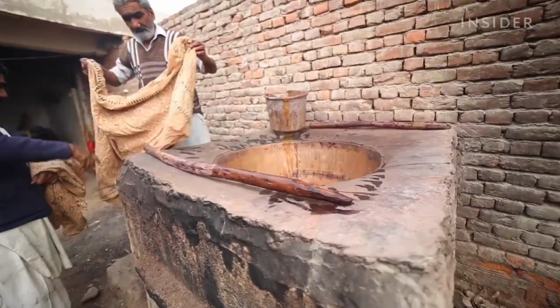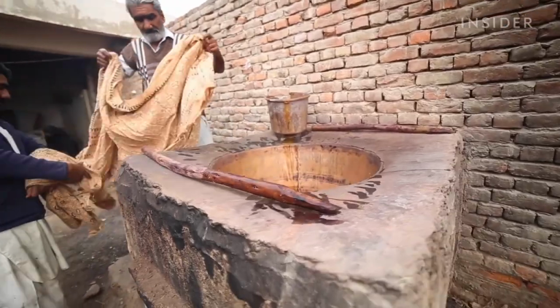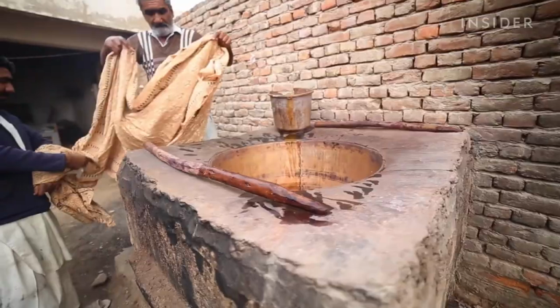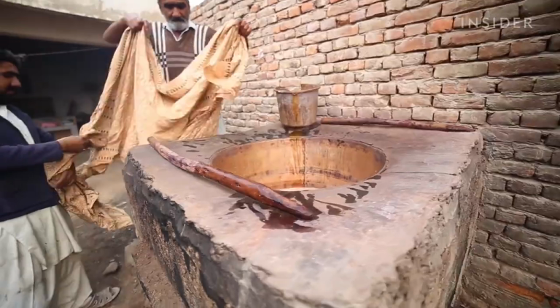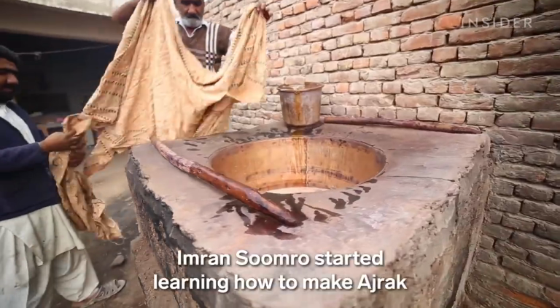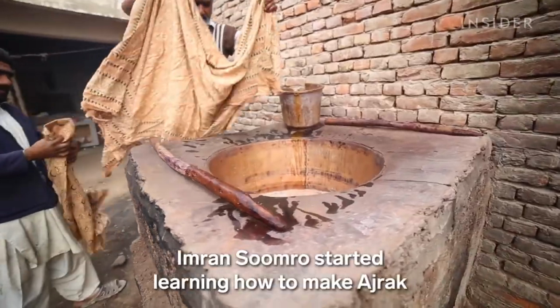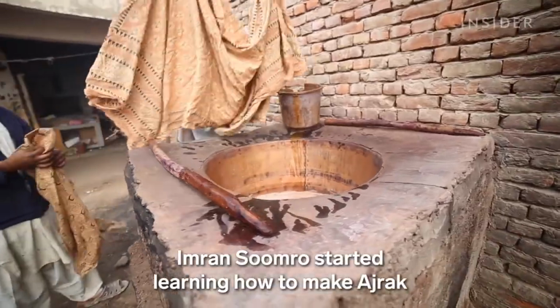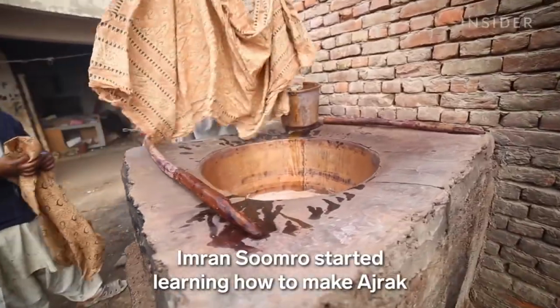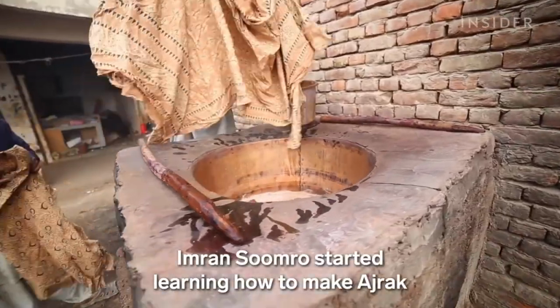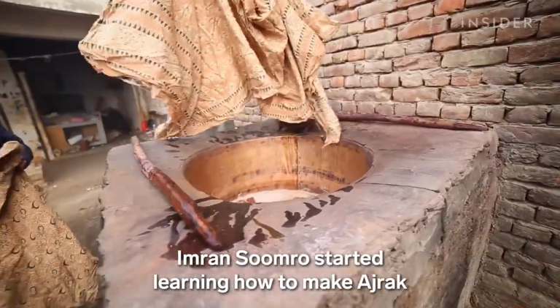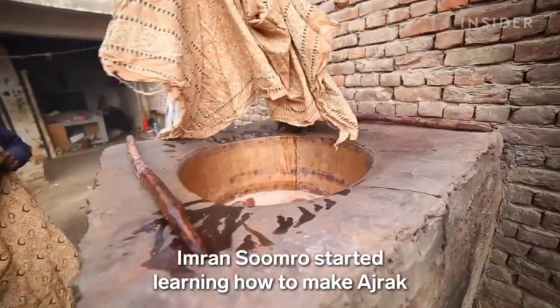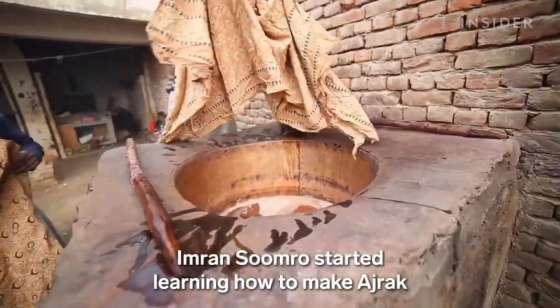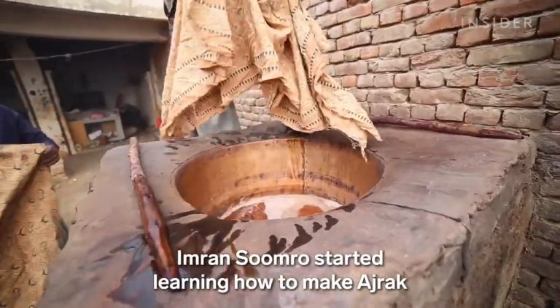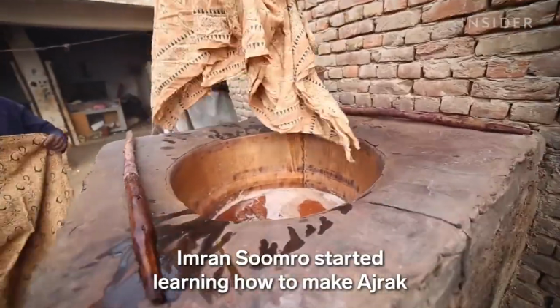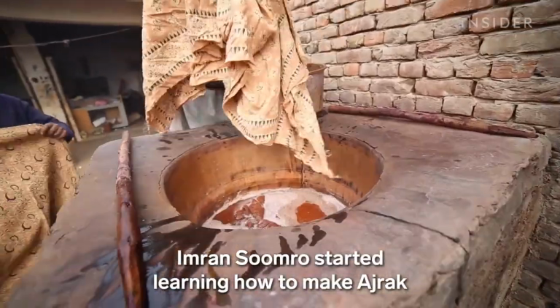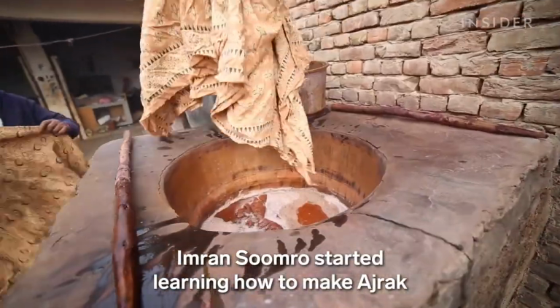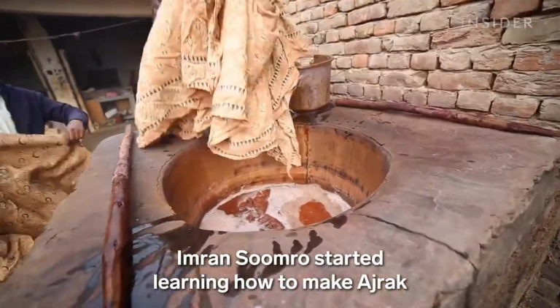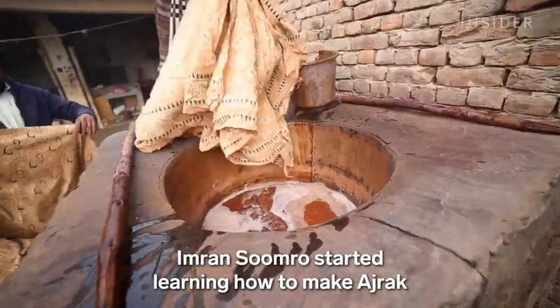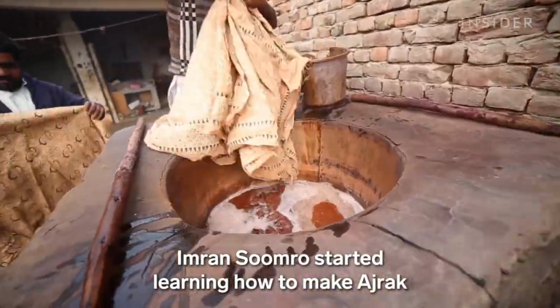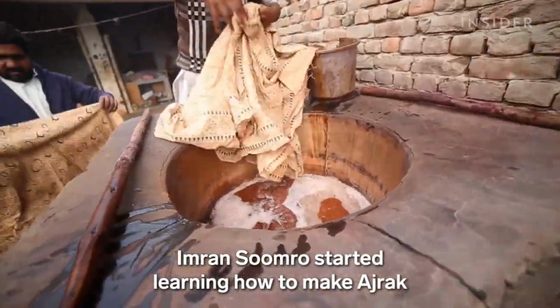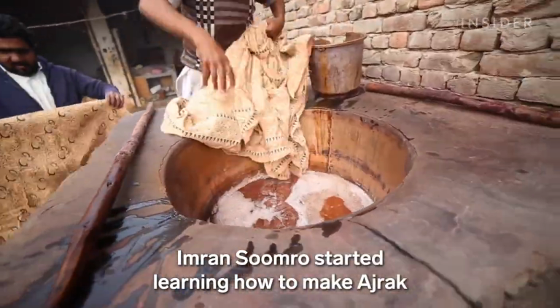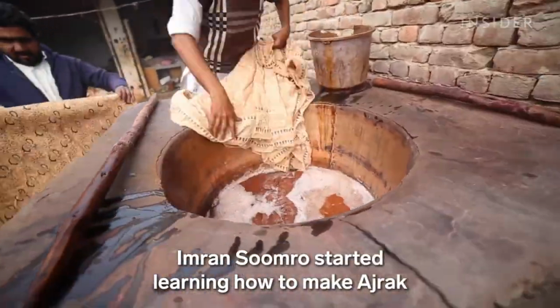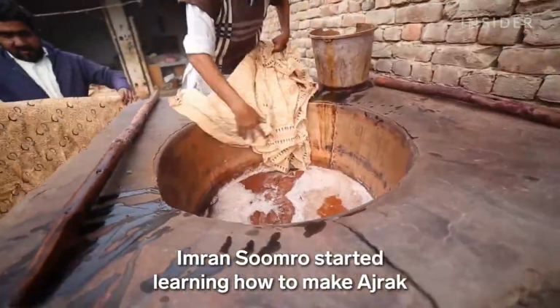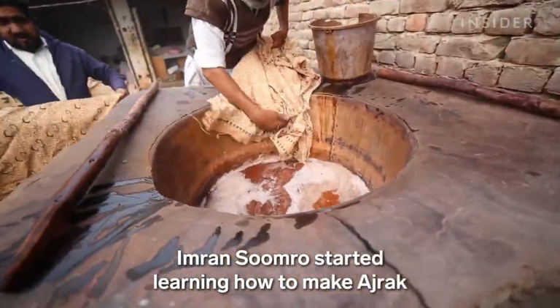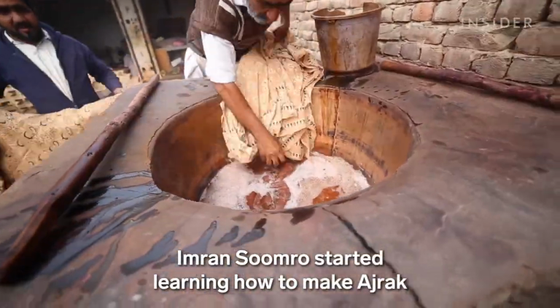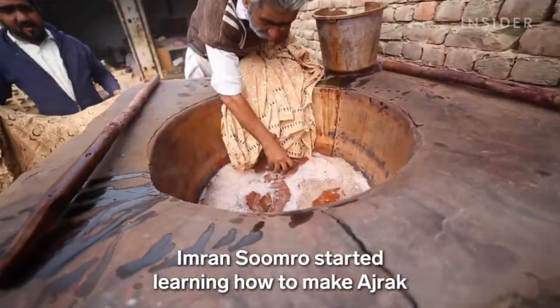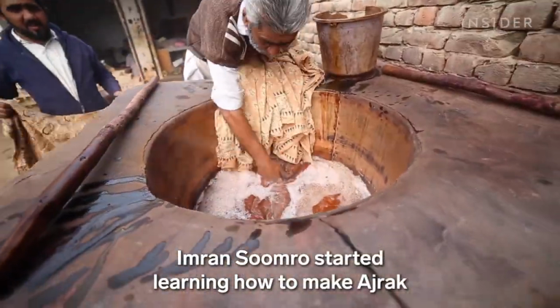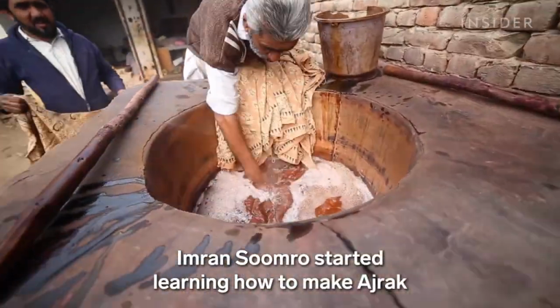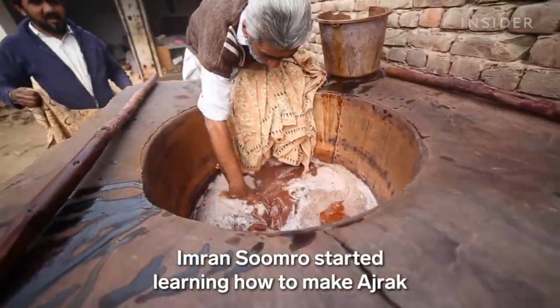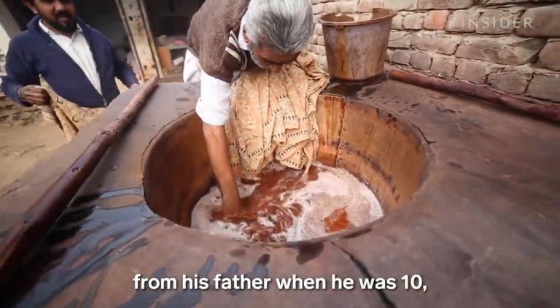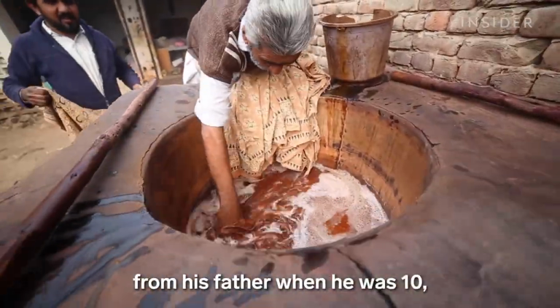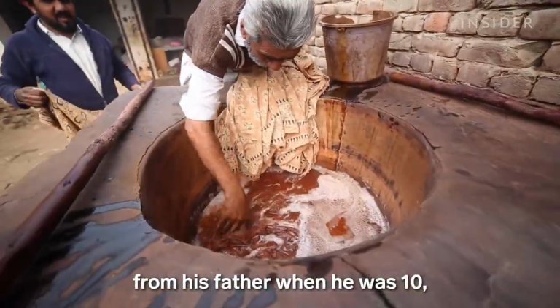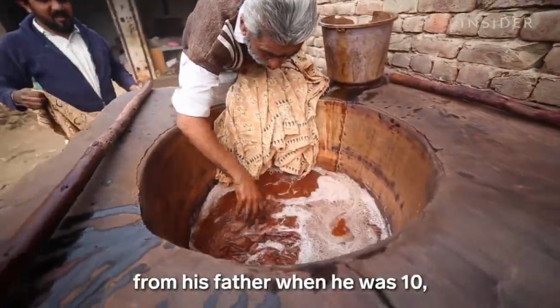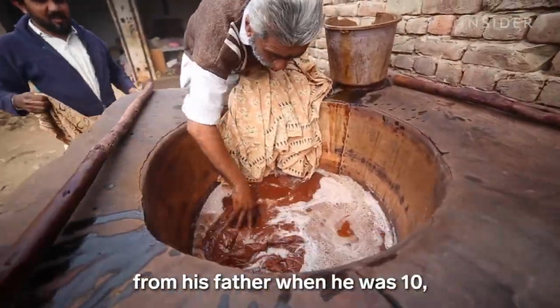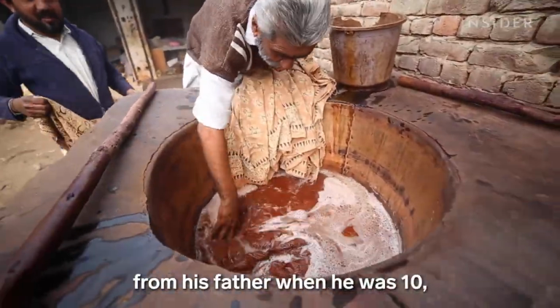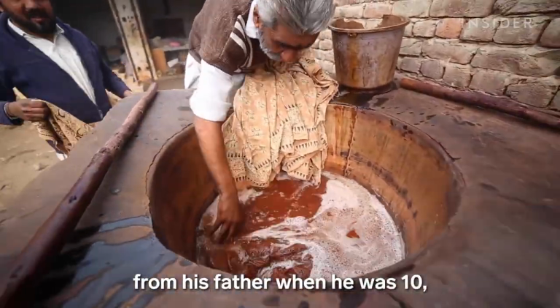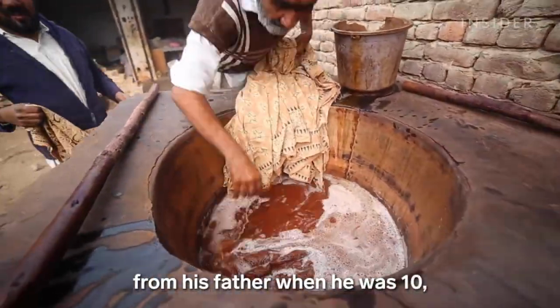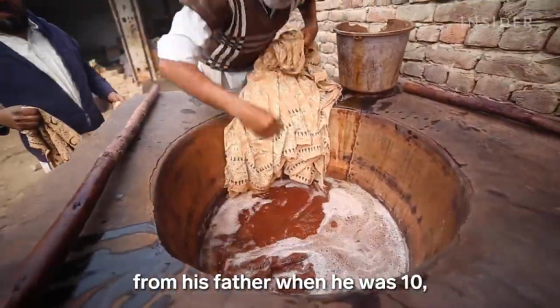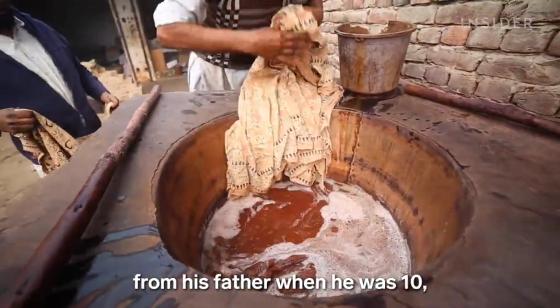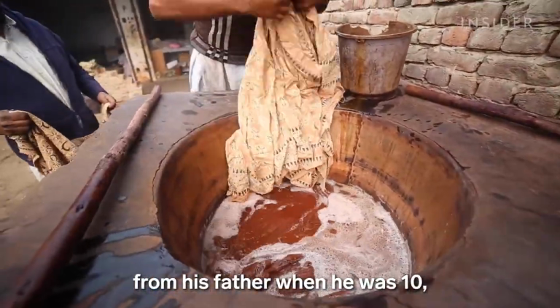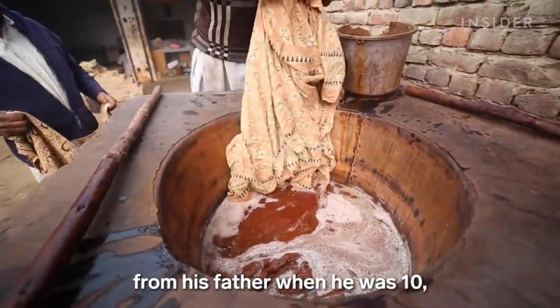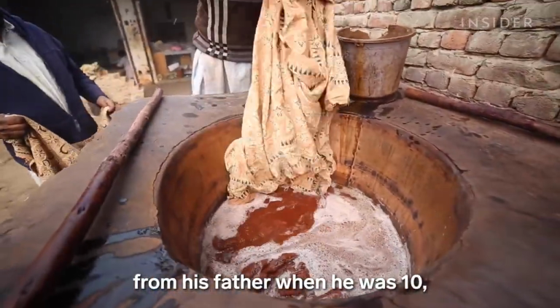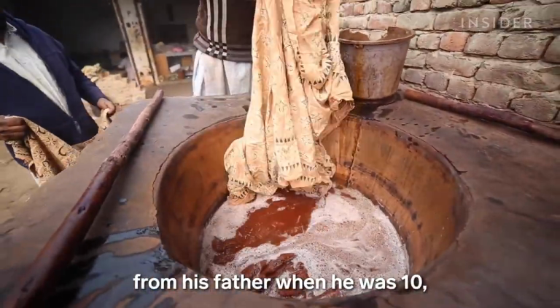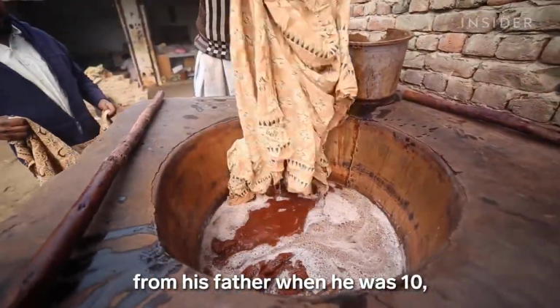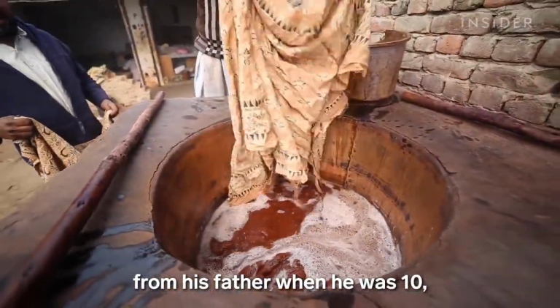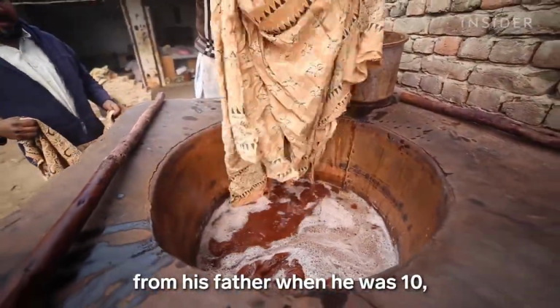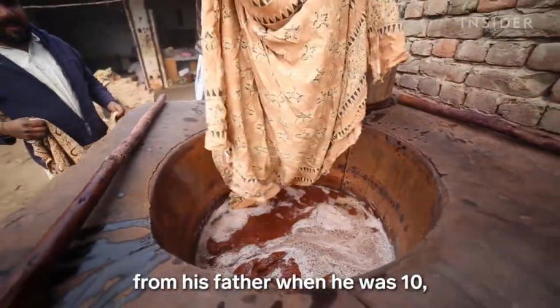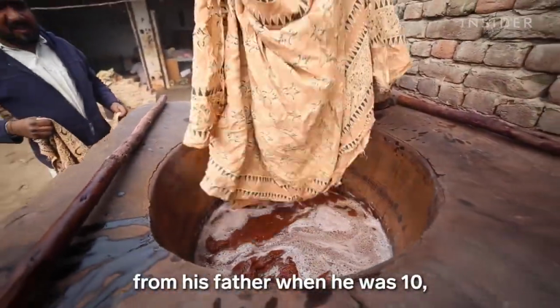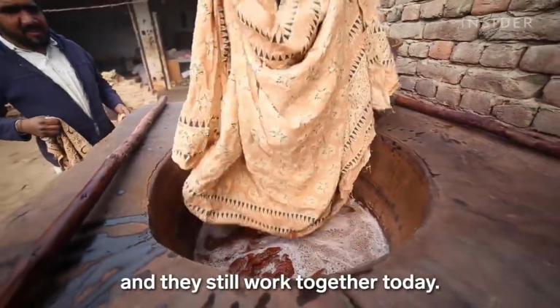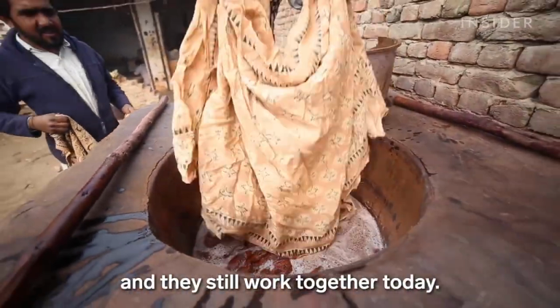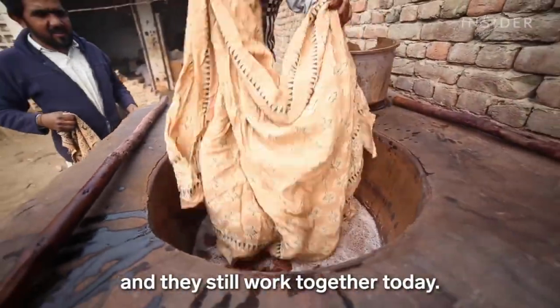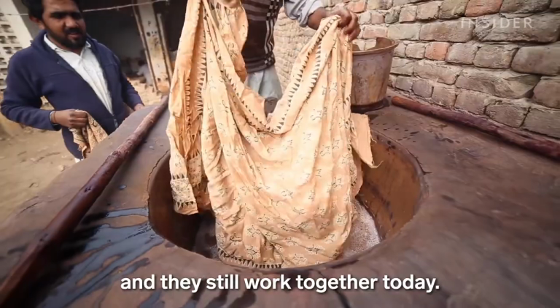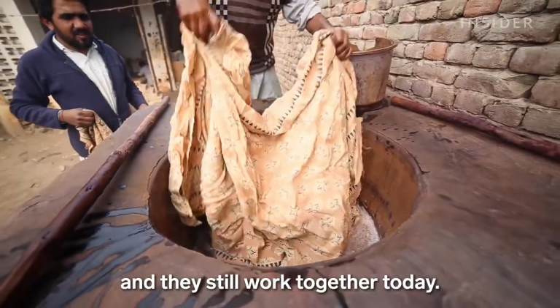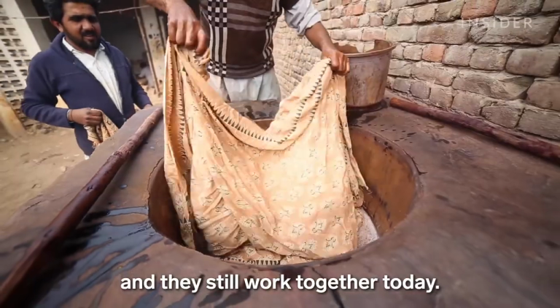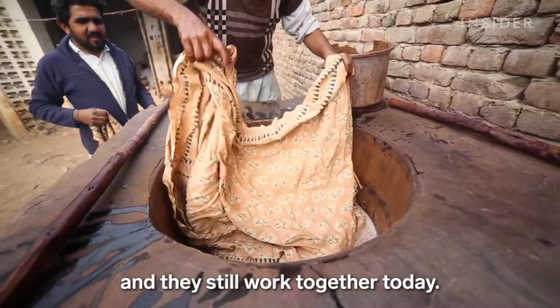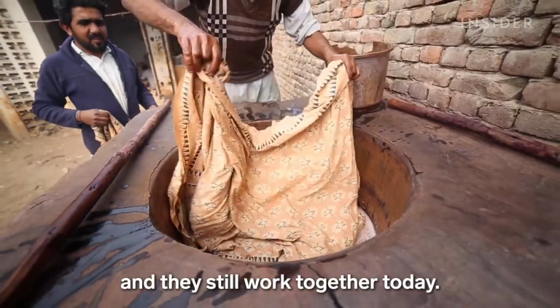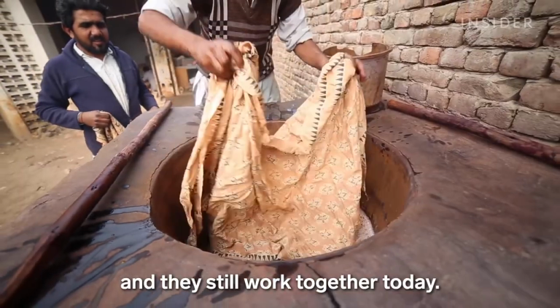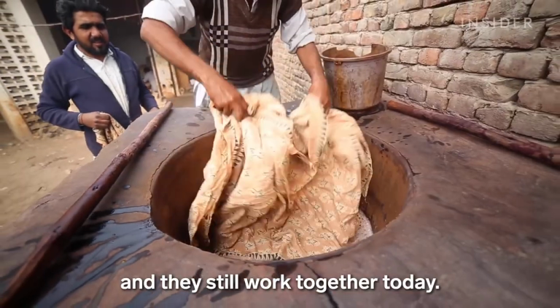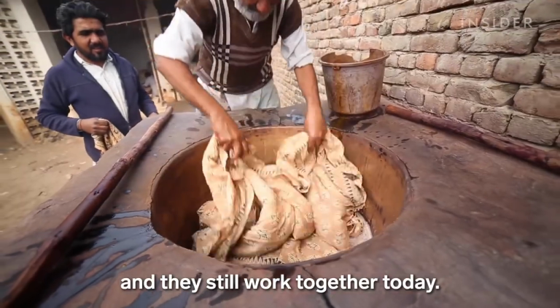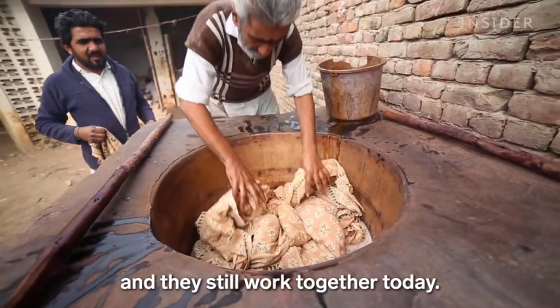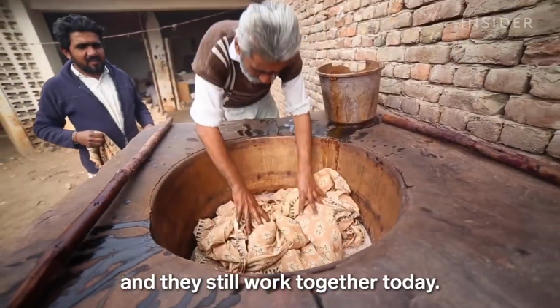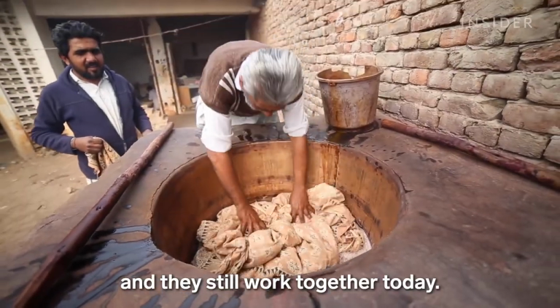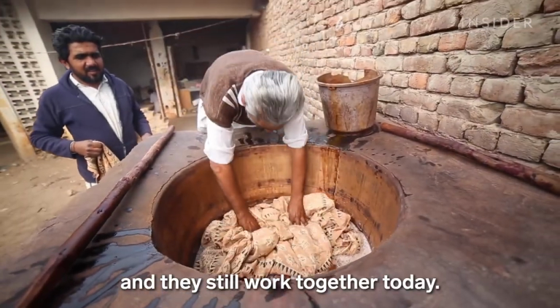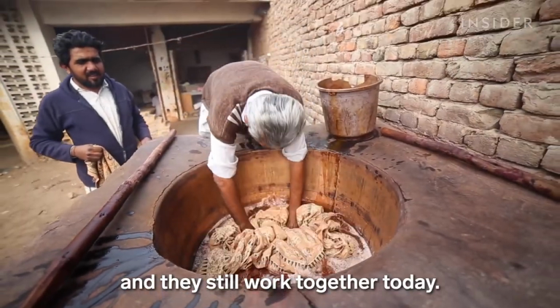Imran Sumrho started learning how to make ajrak from his father when he was 10, and they still work together today.